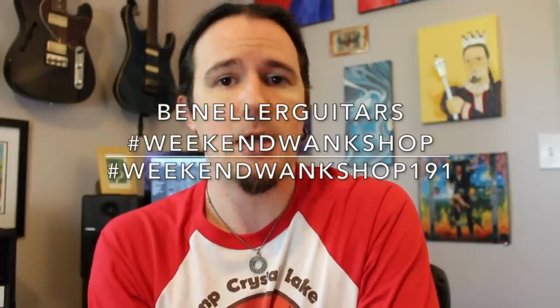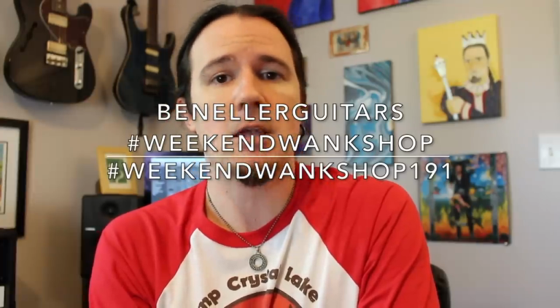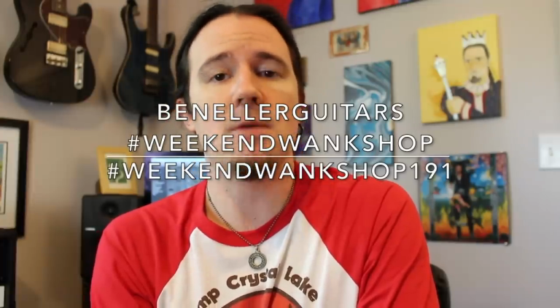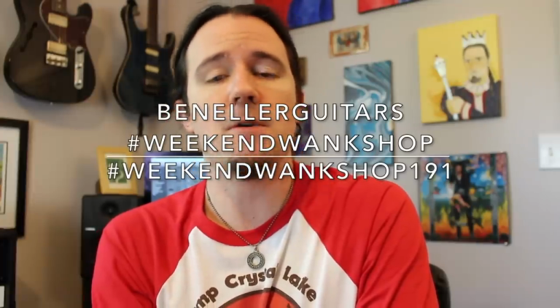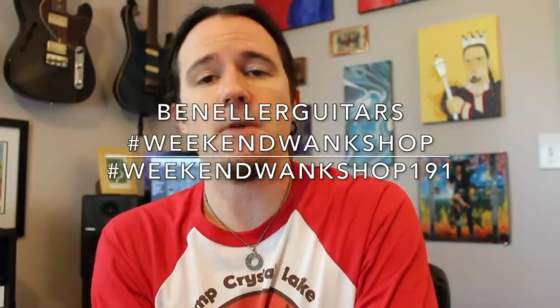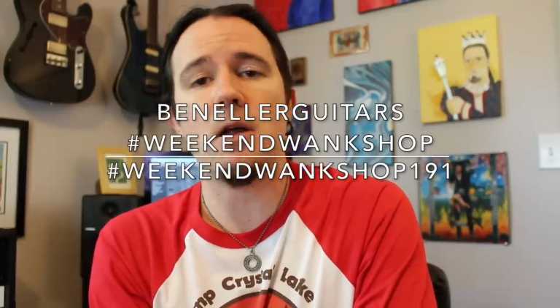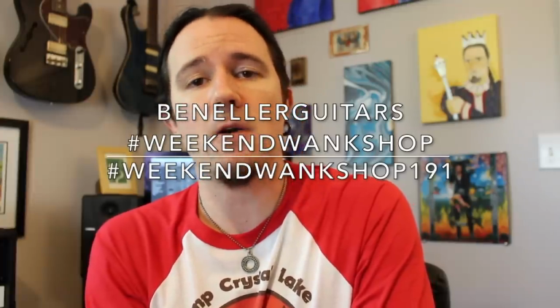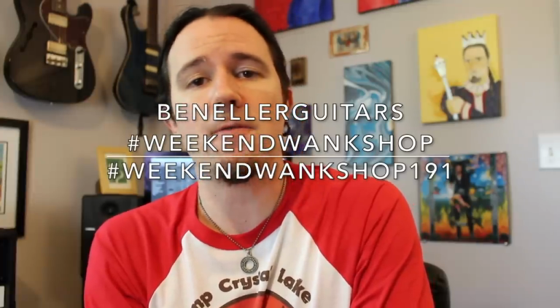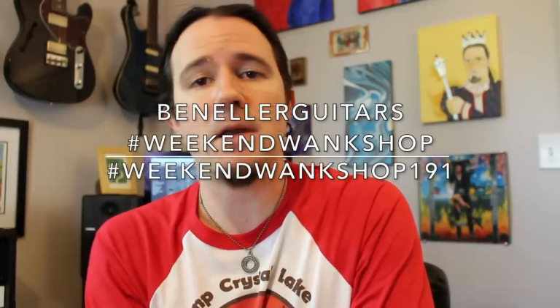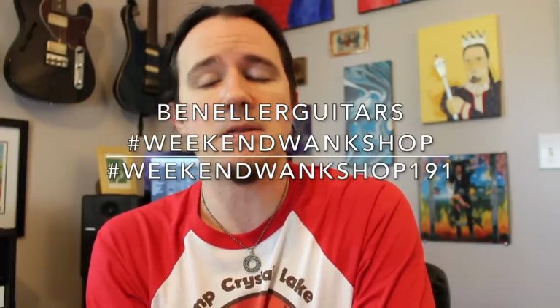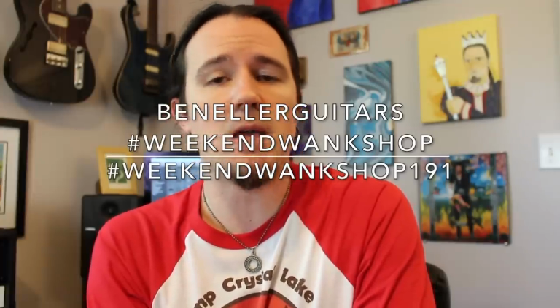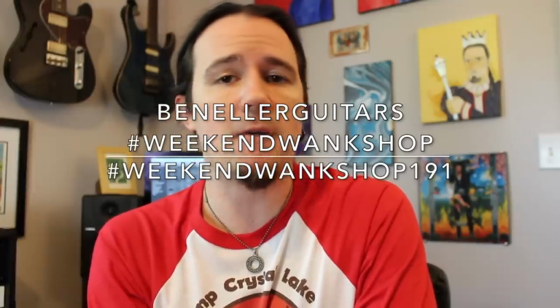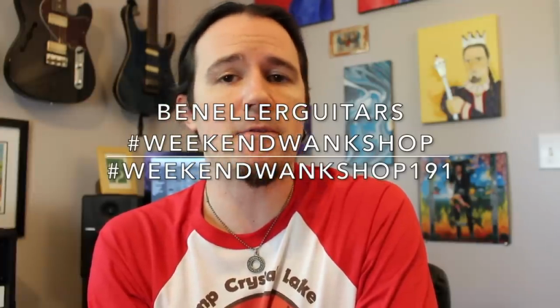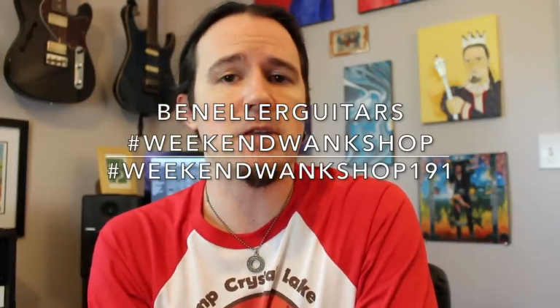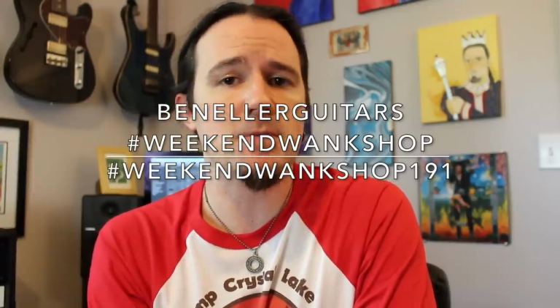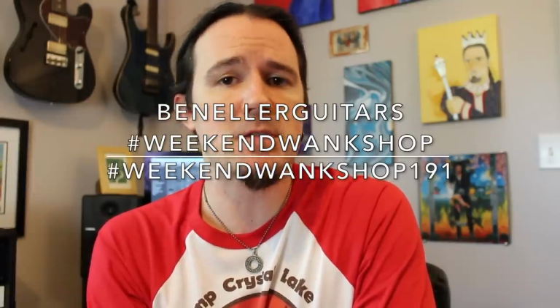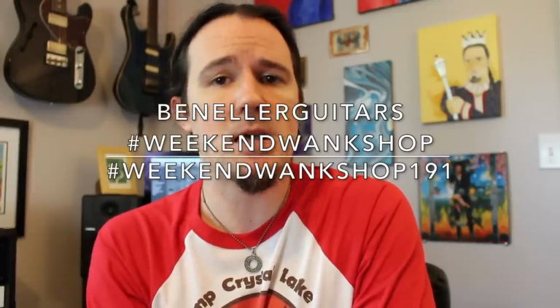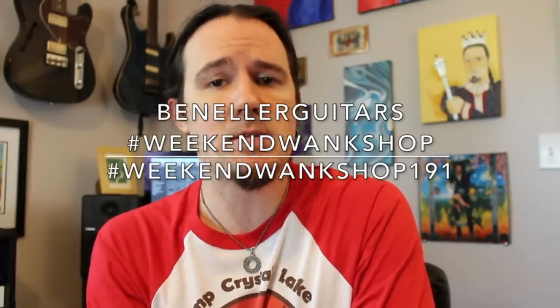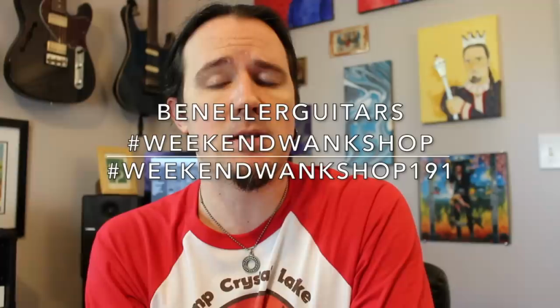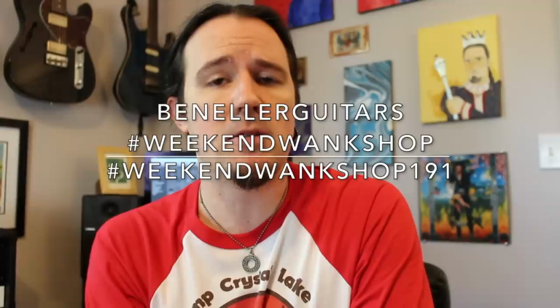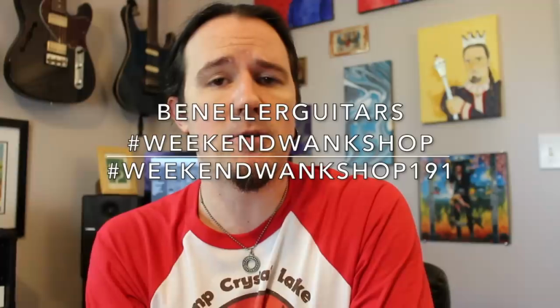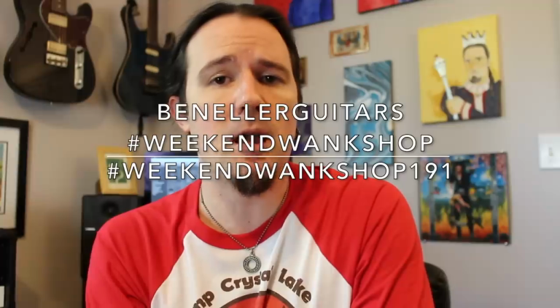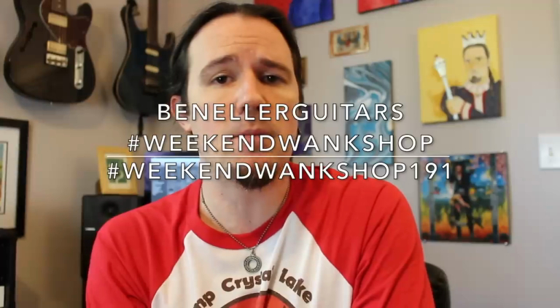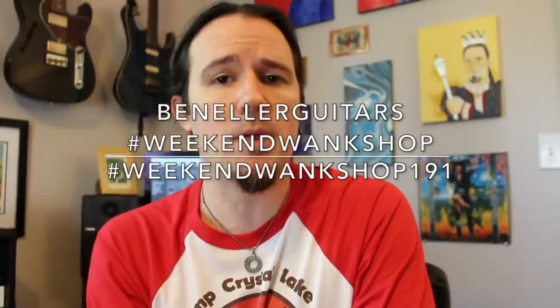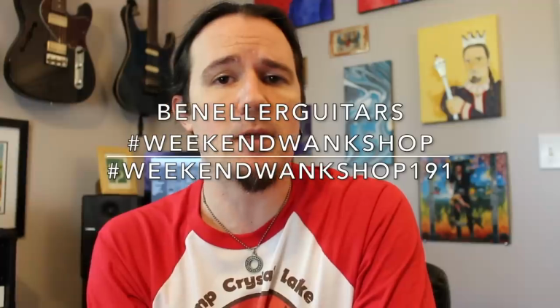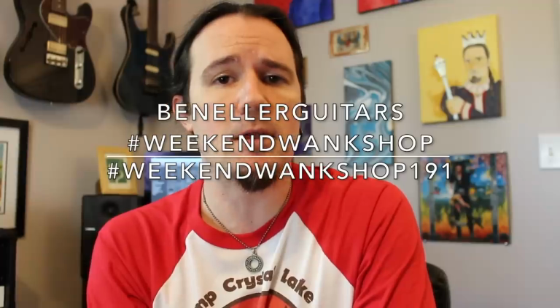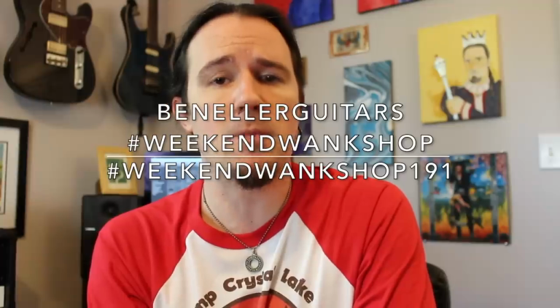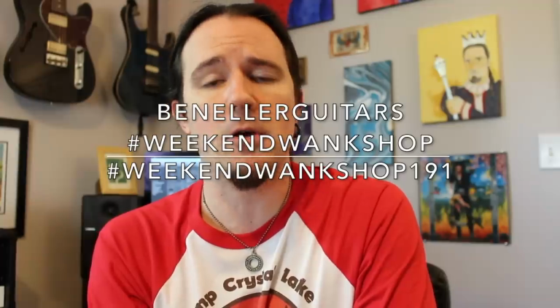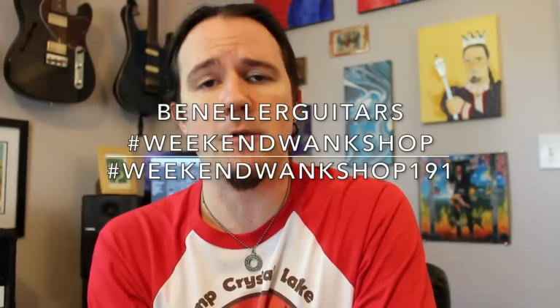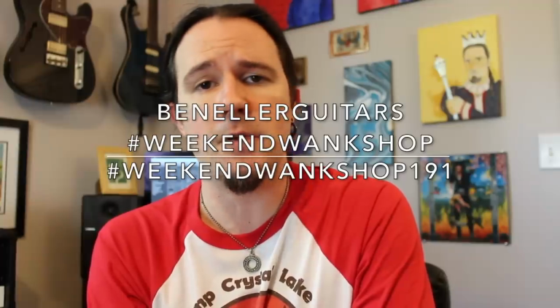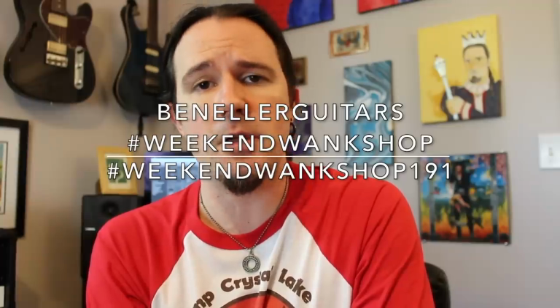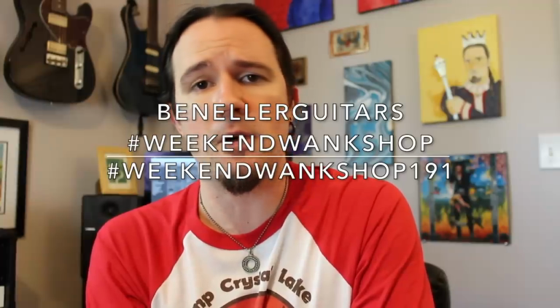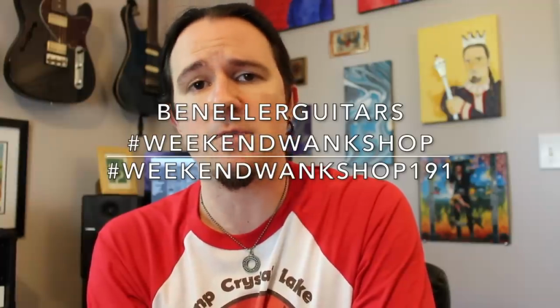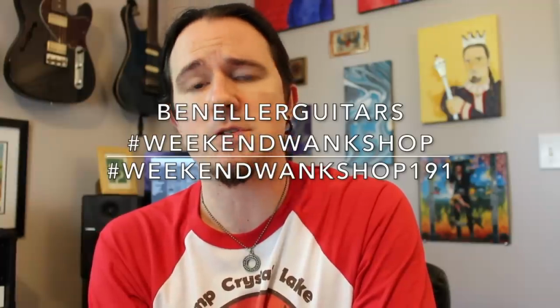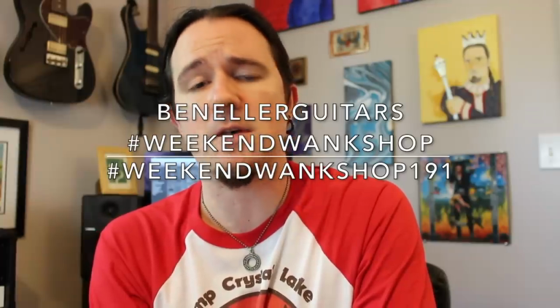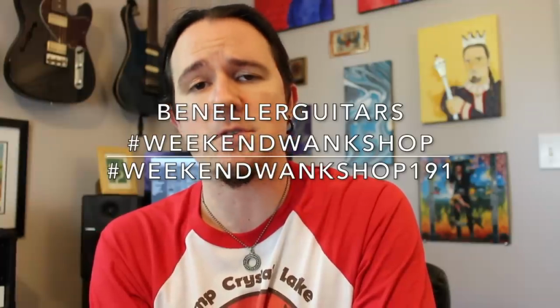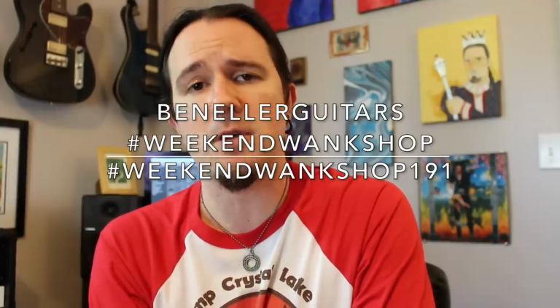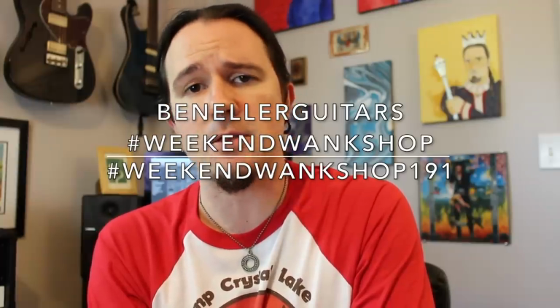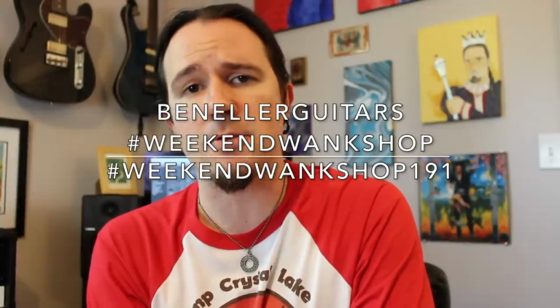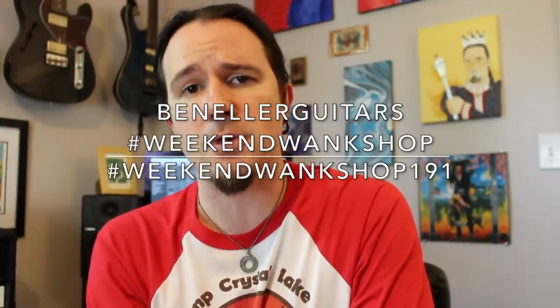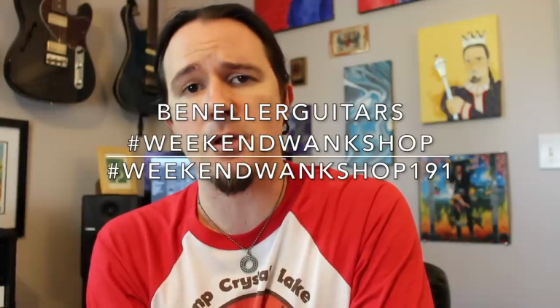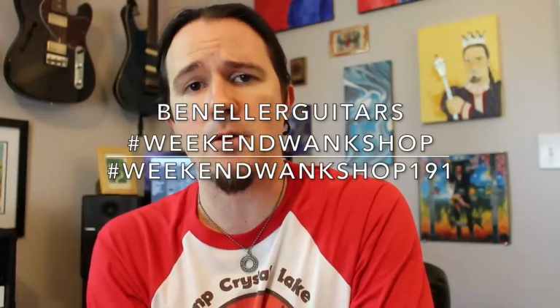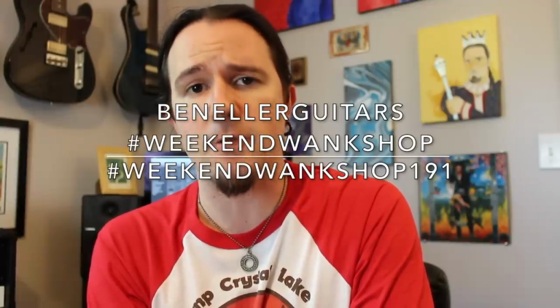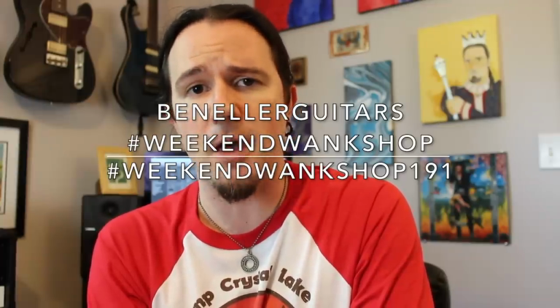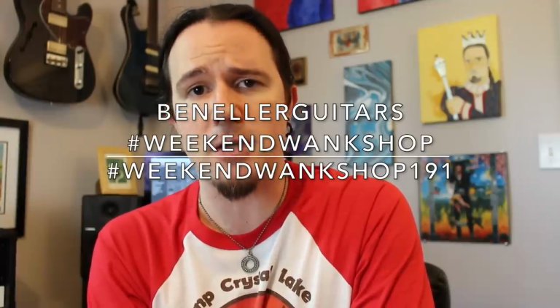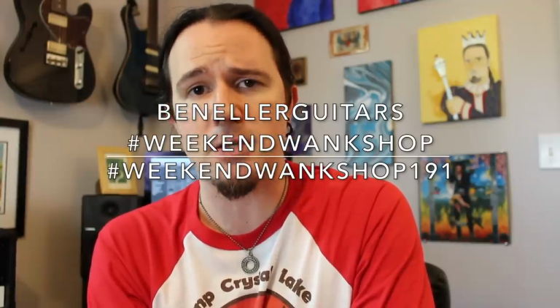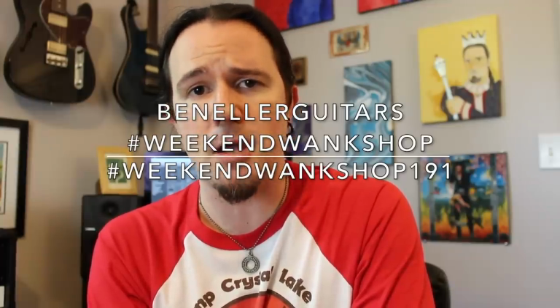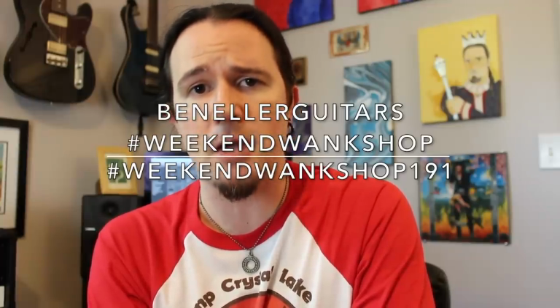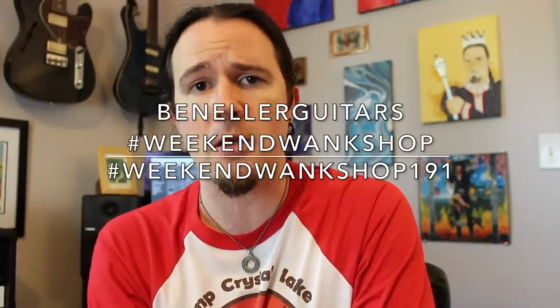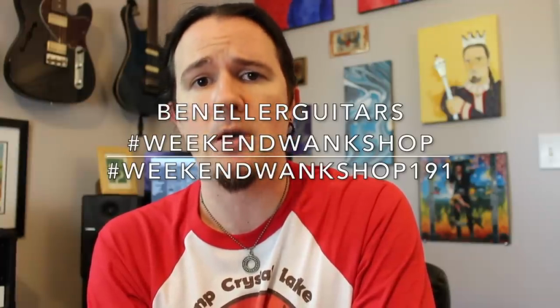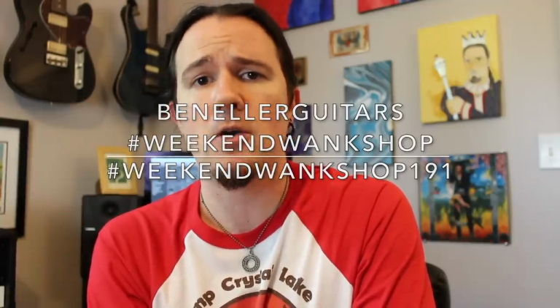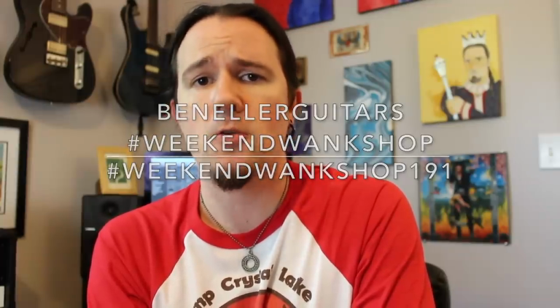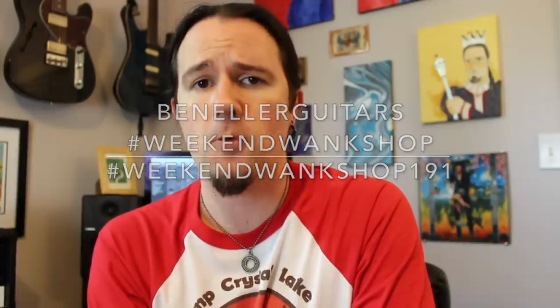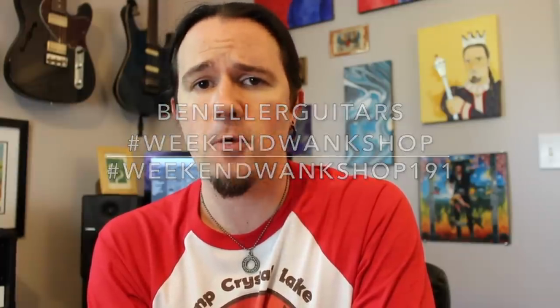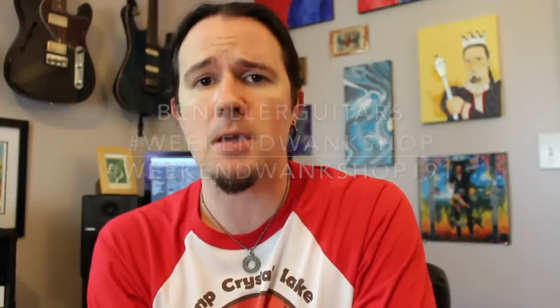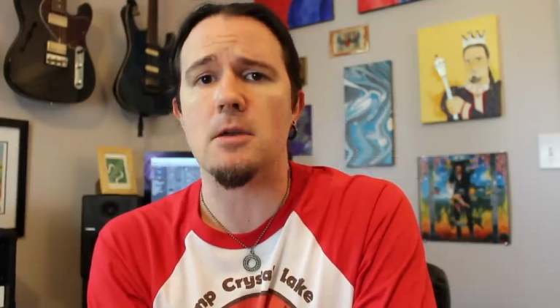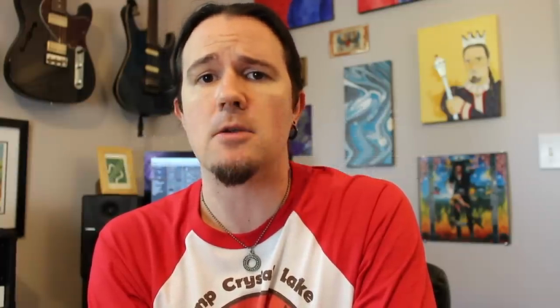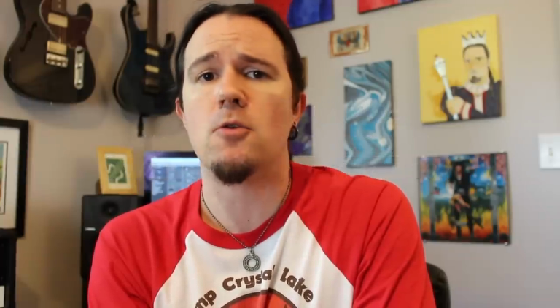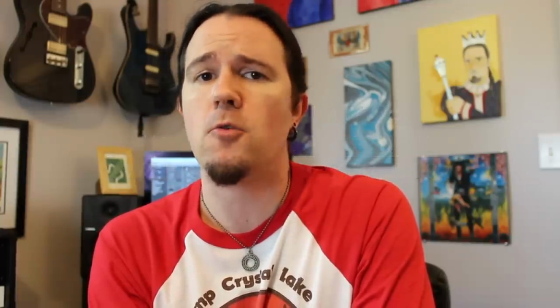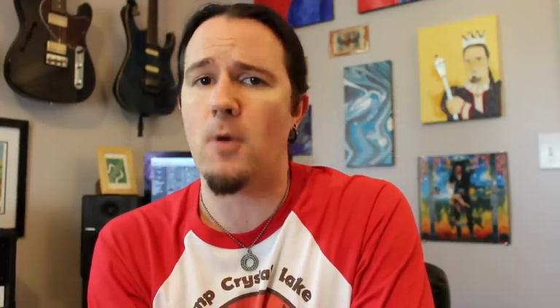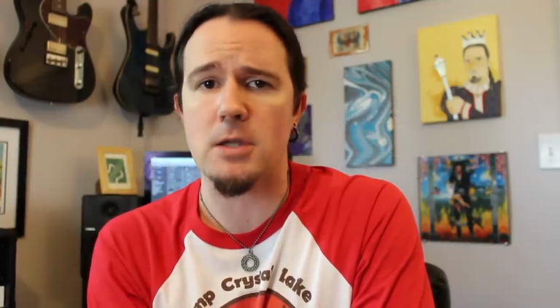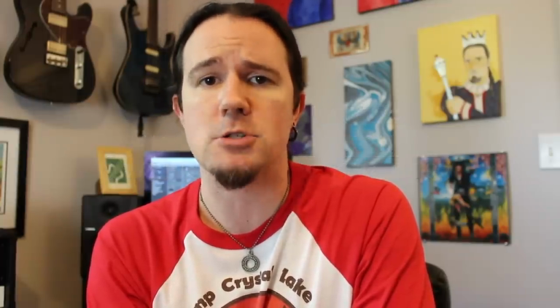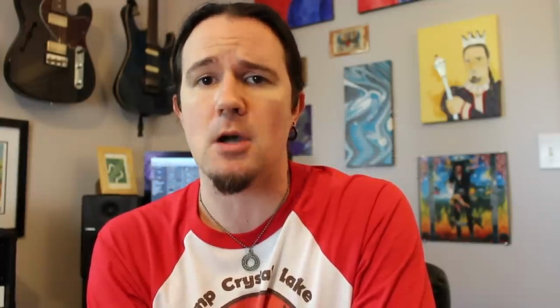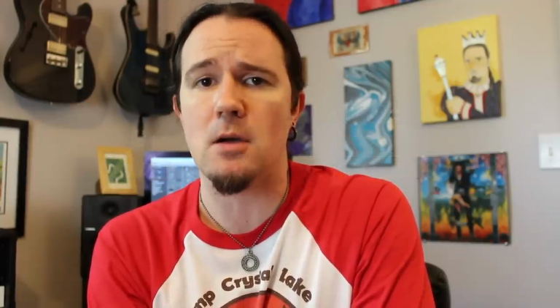Give me a follow, find the tab for this week's lesson to learn how to play it, then upload a video of yourself shredding through it along with the hashtag Weekend Wank Shop.